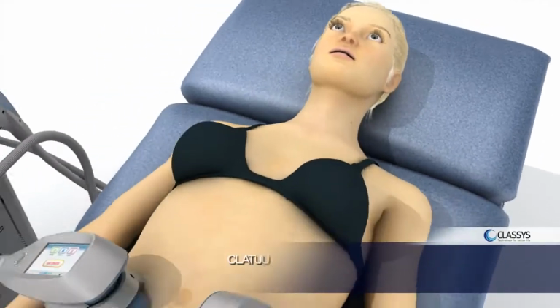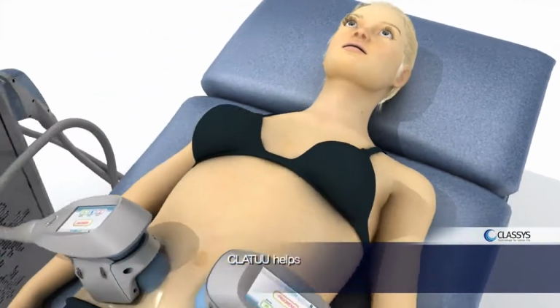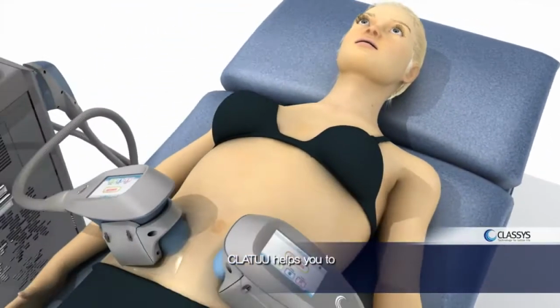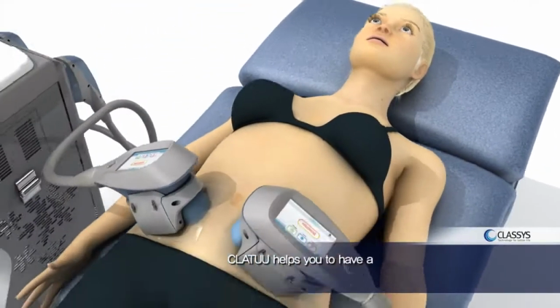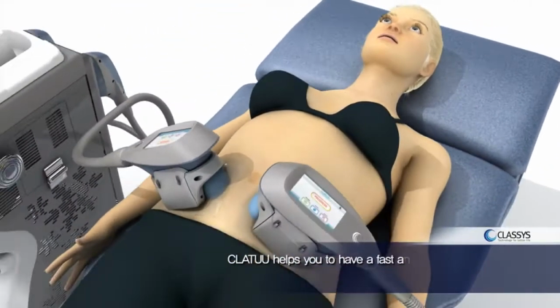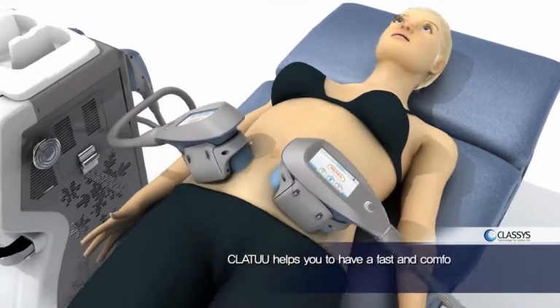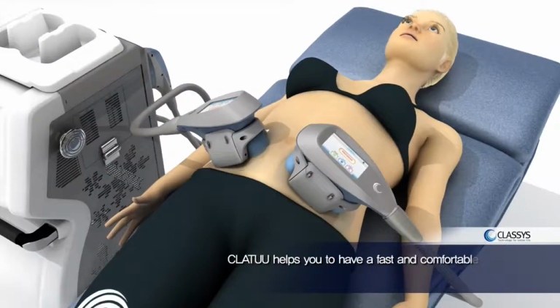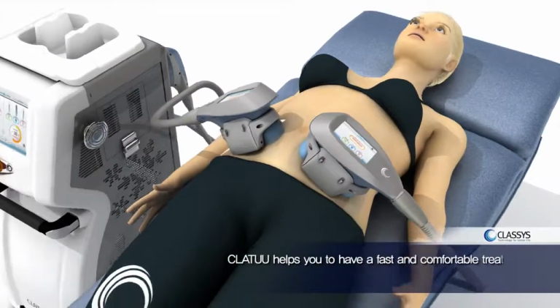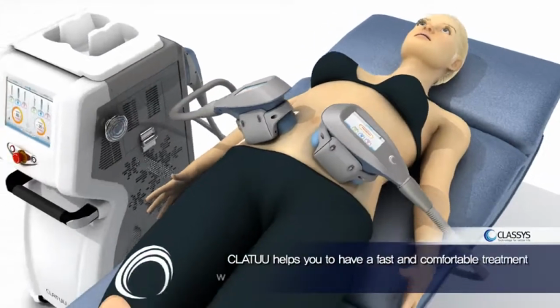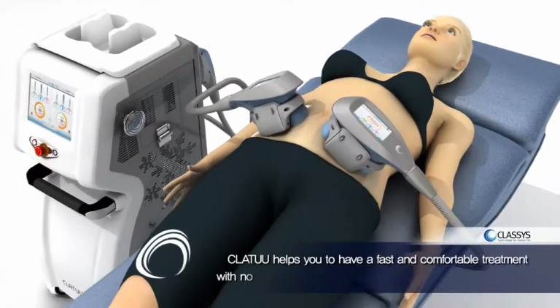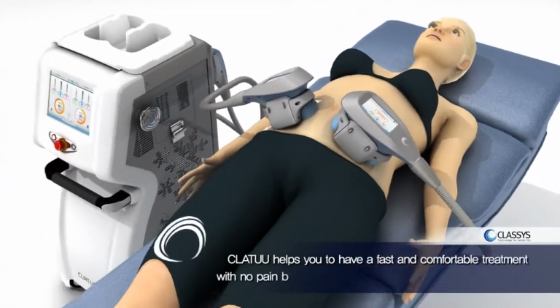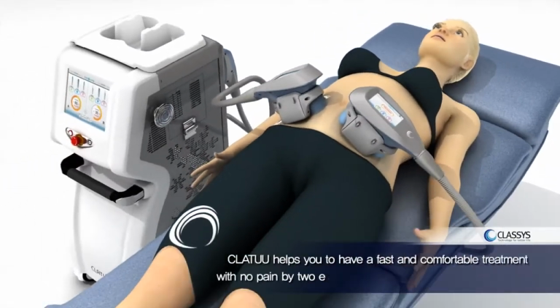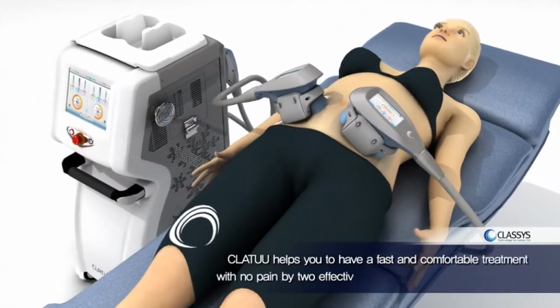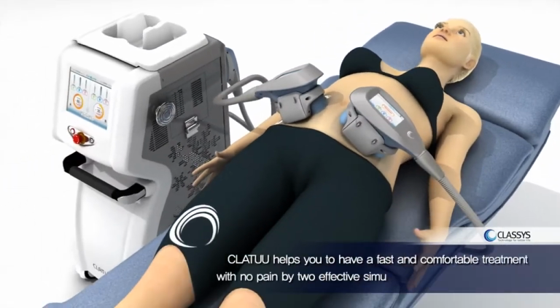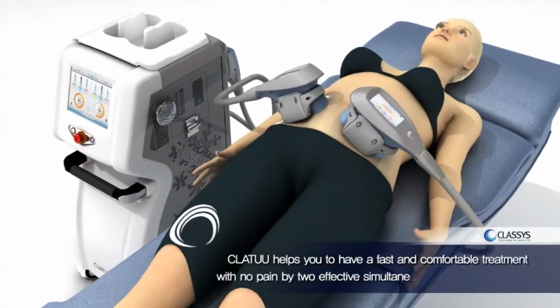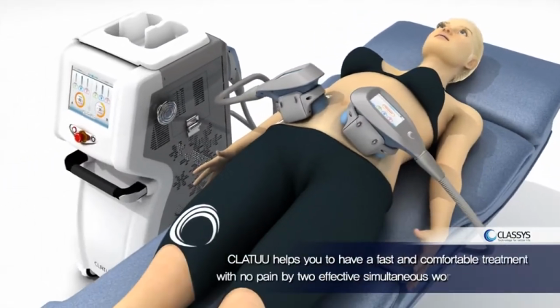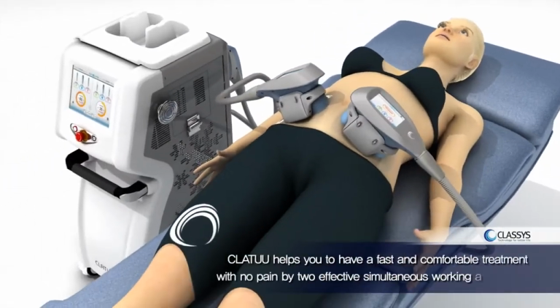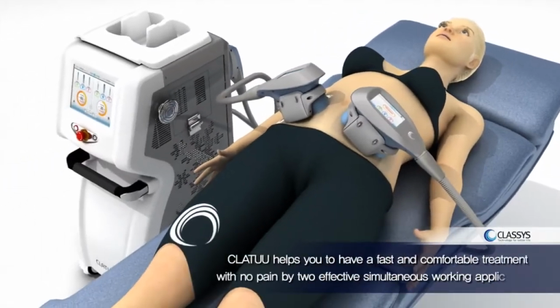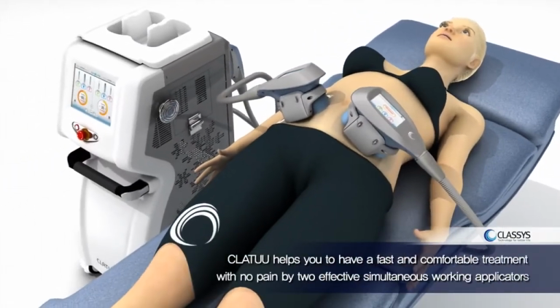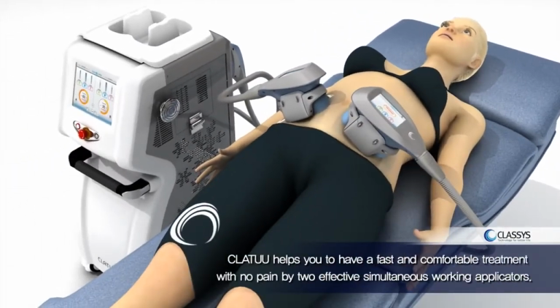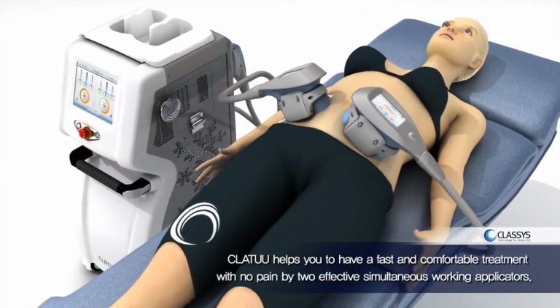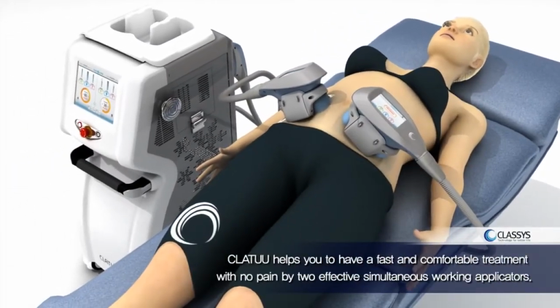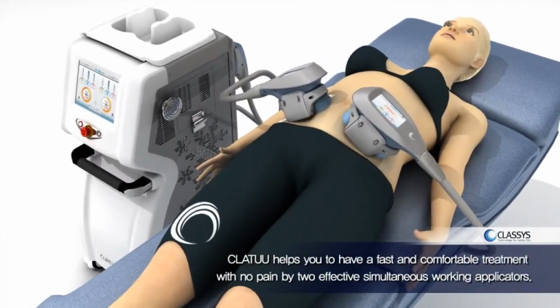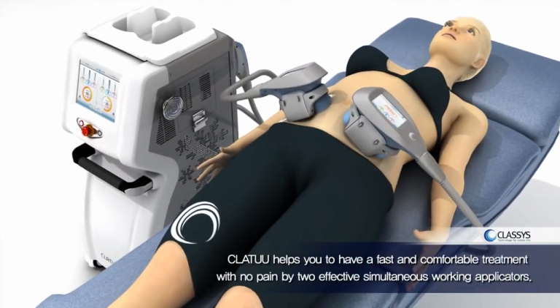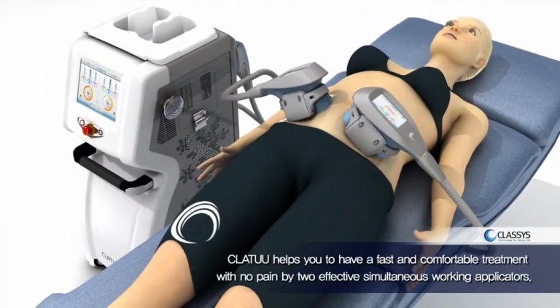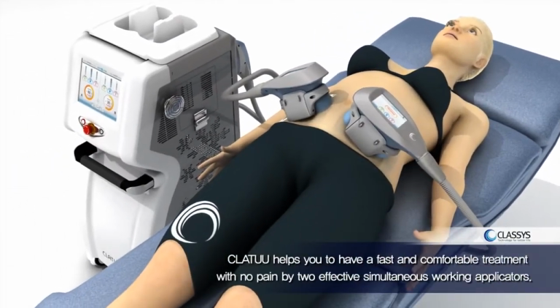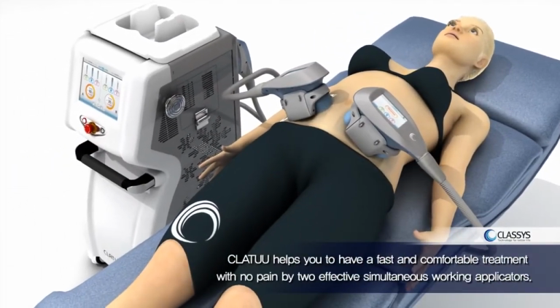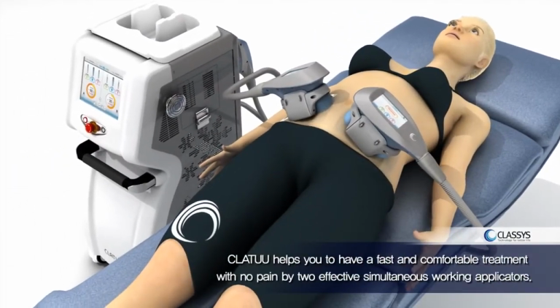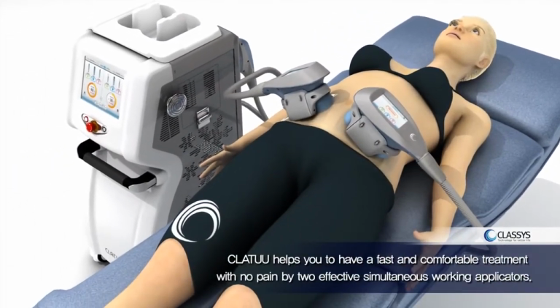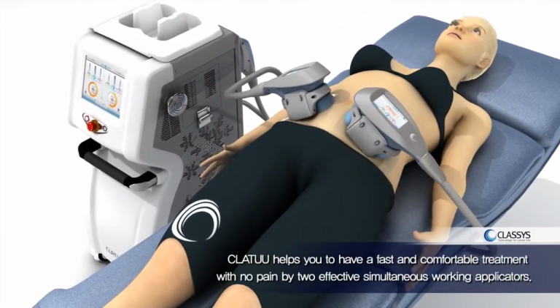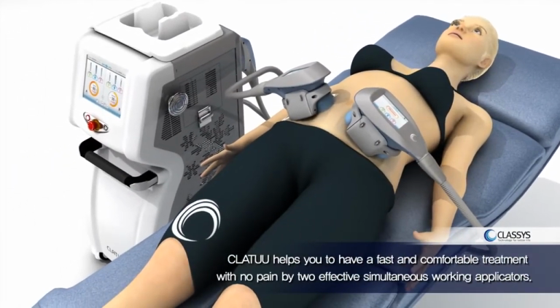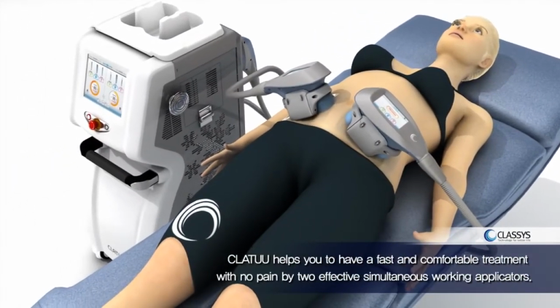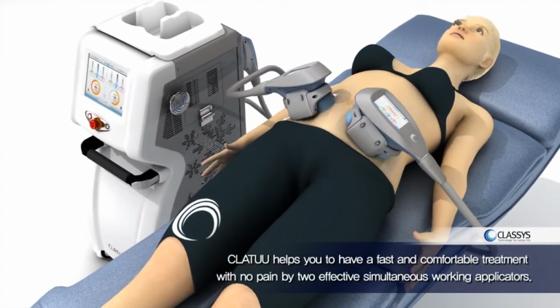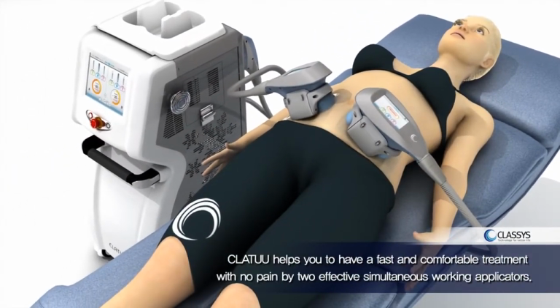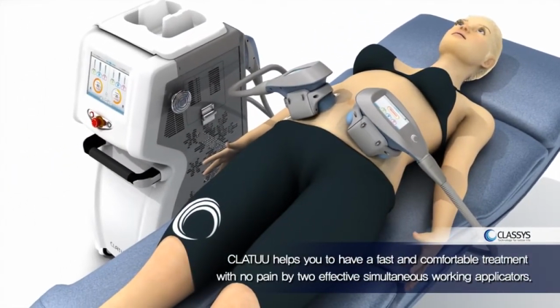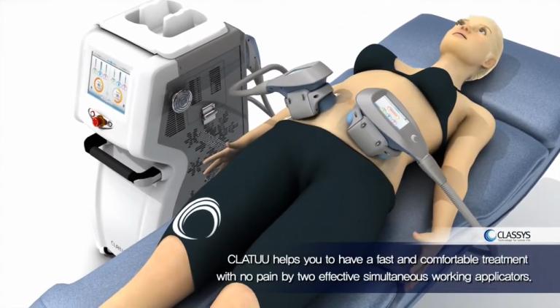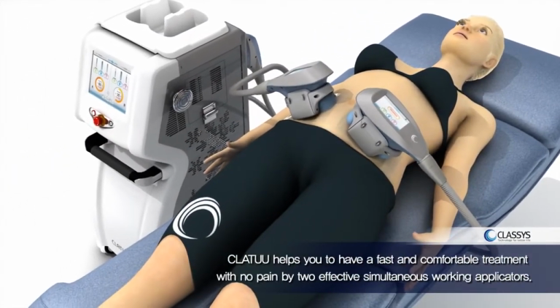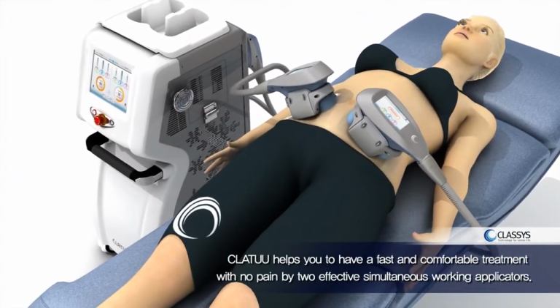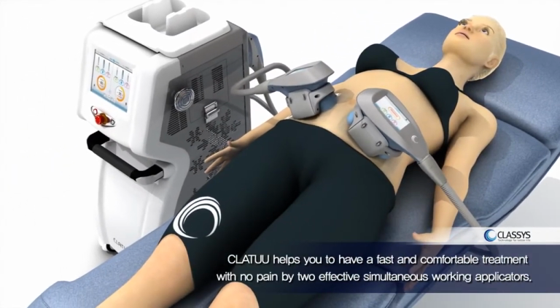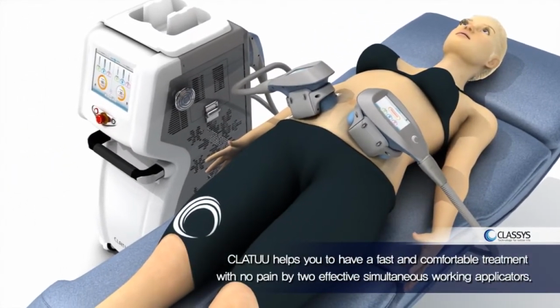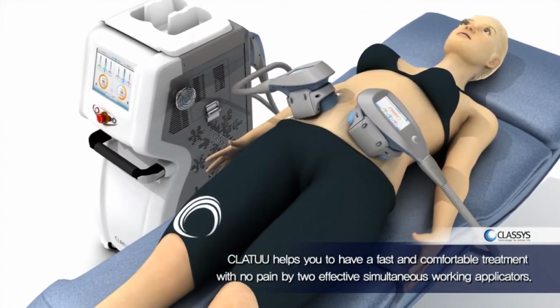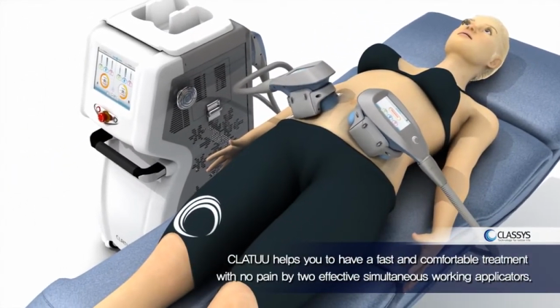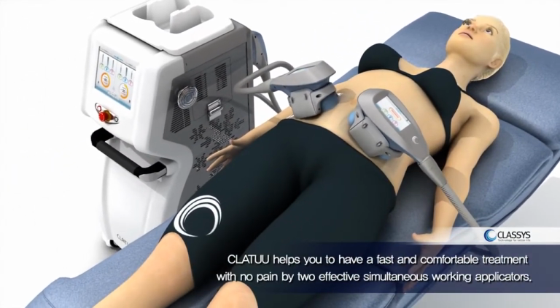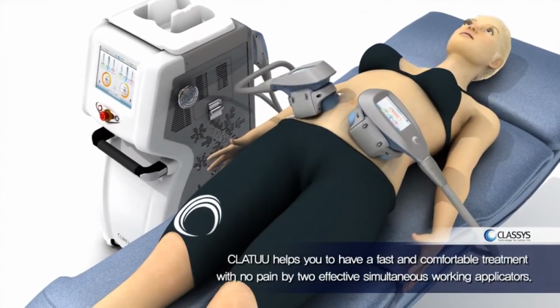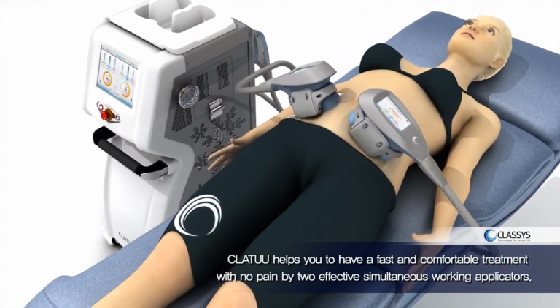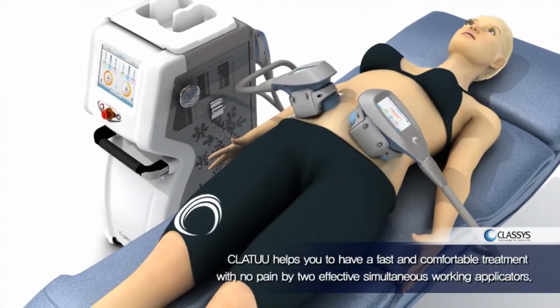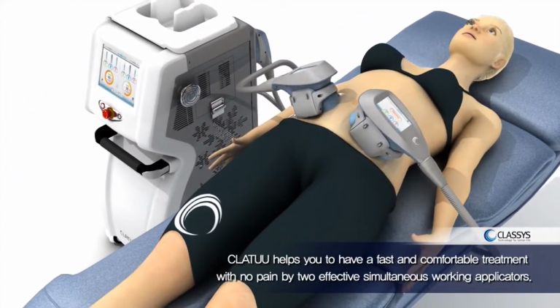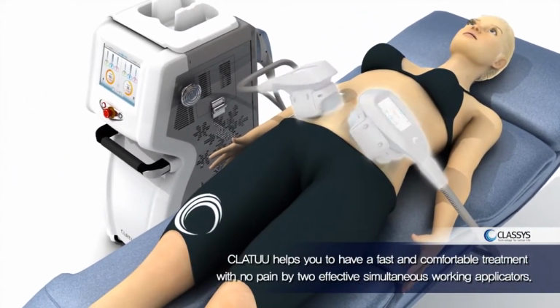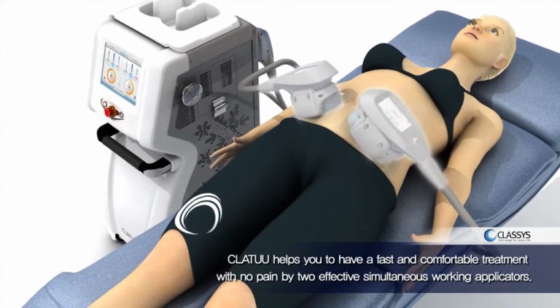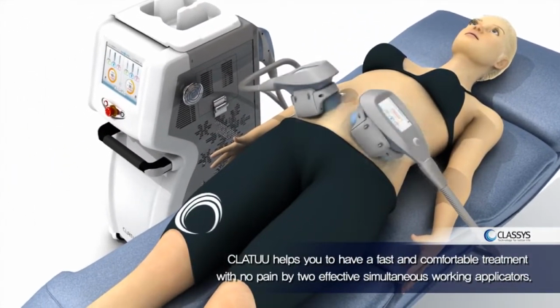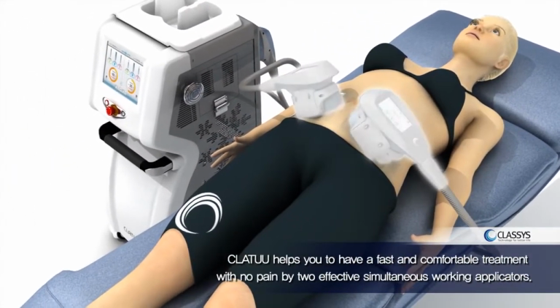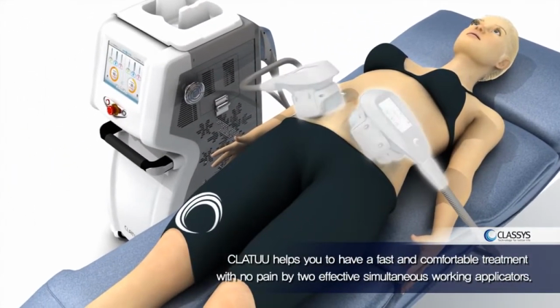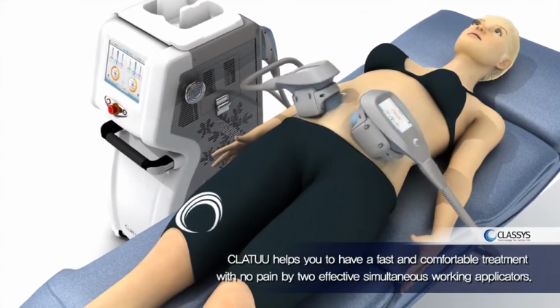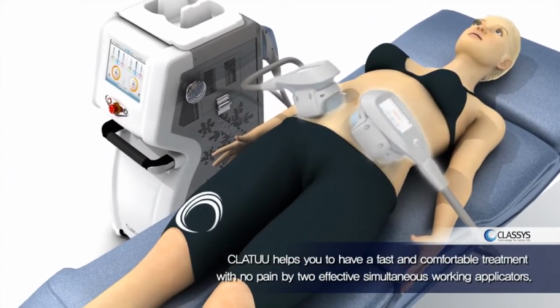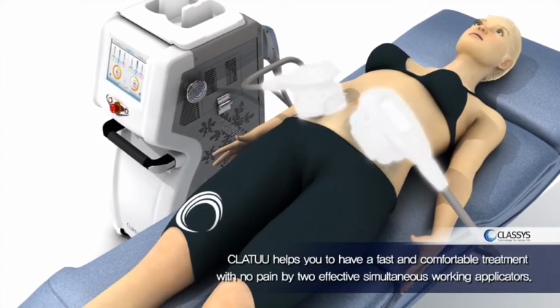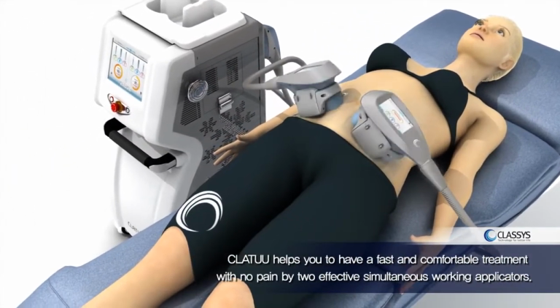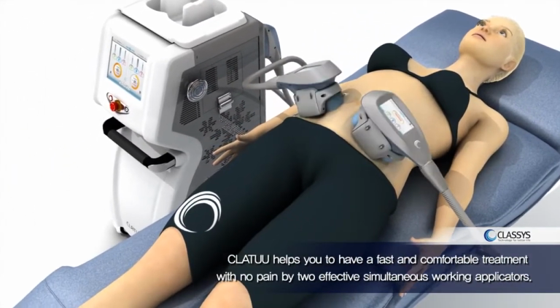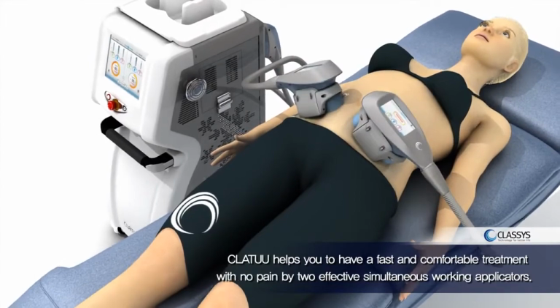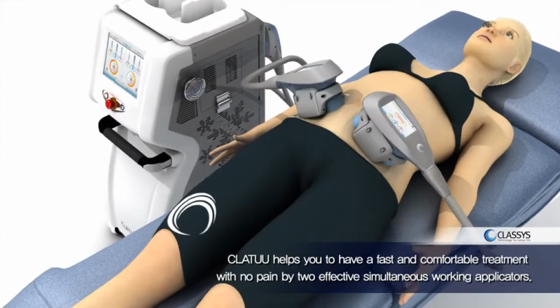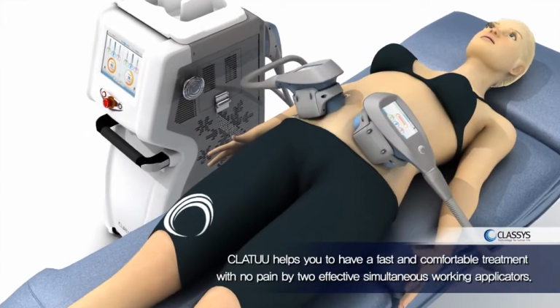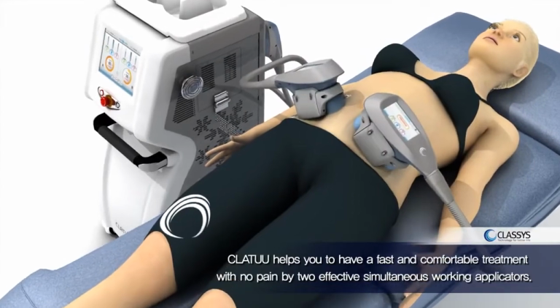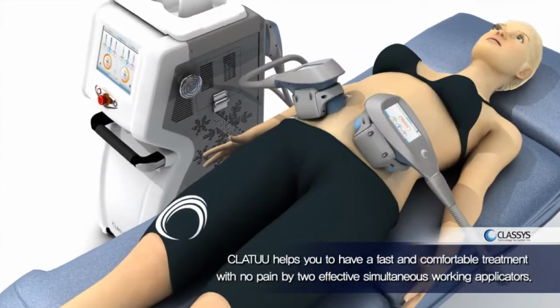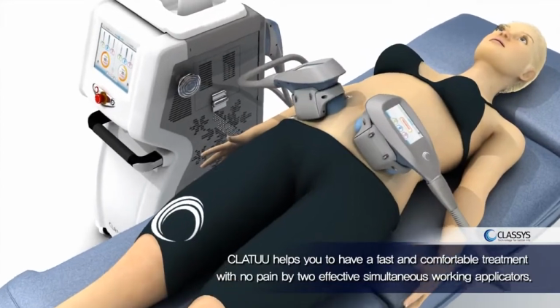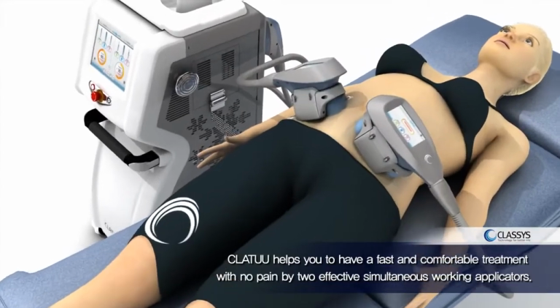Creole Nipo 2 helps you to have a fast and comfortable treatment with no pain, by two effective simultaneous working applicators.